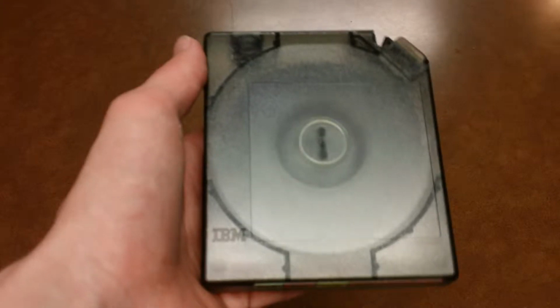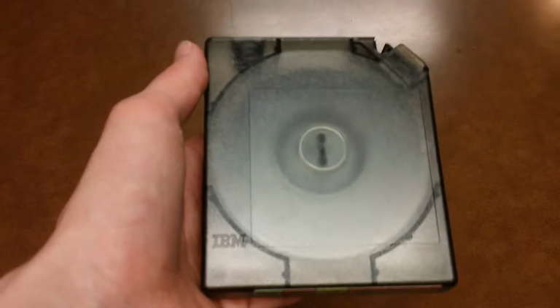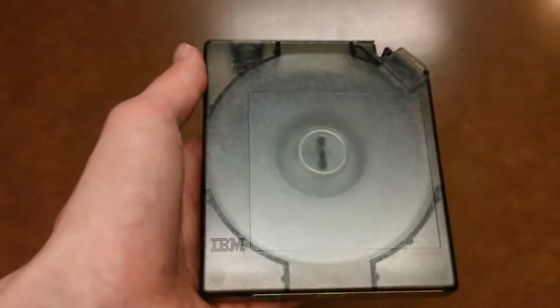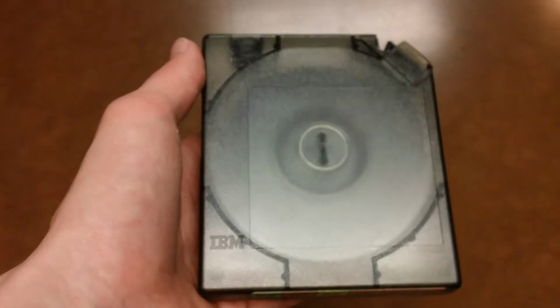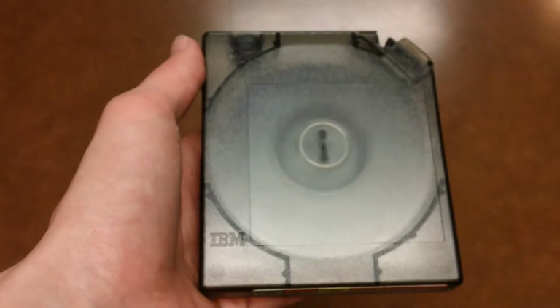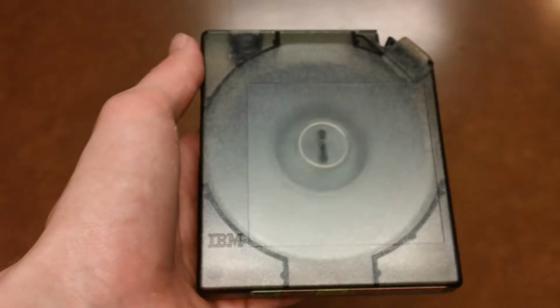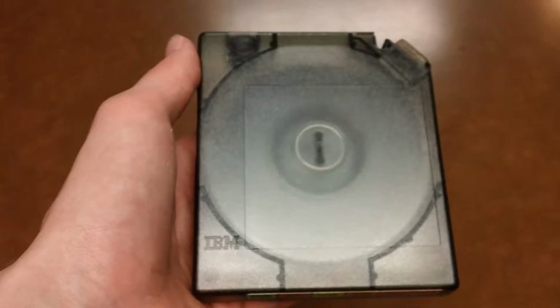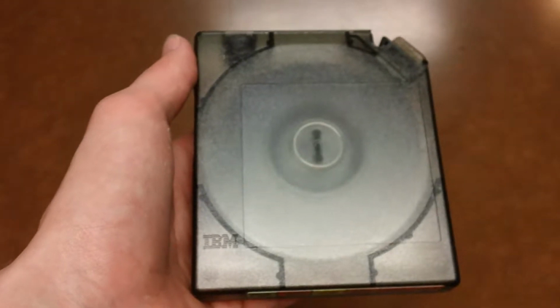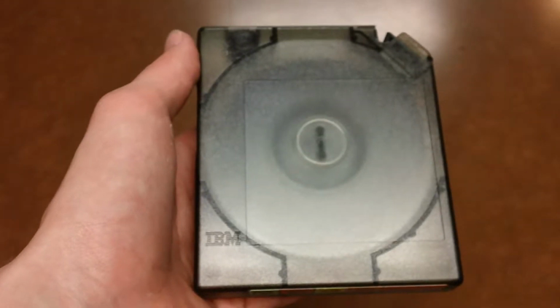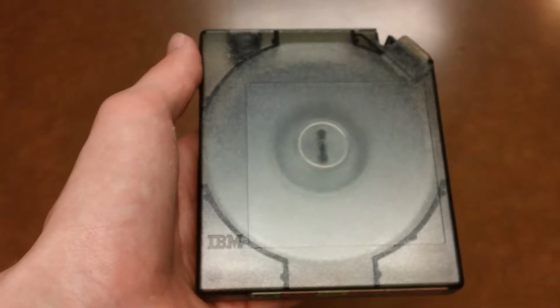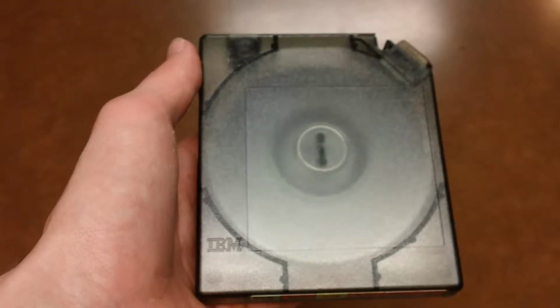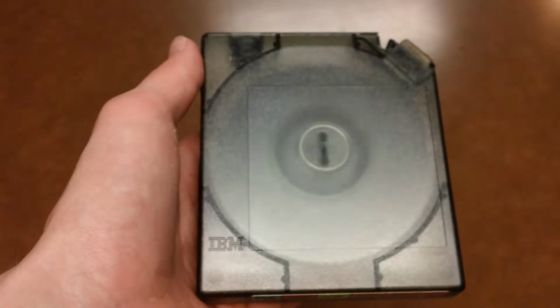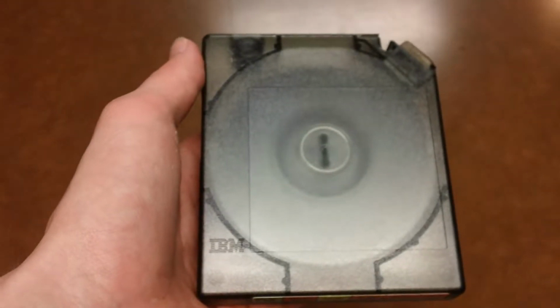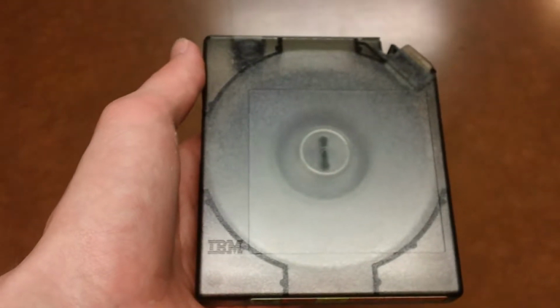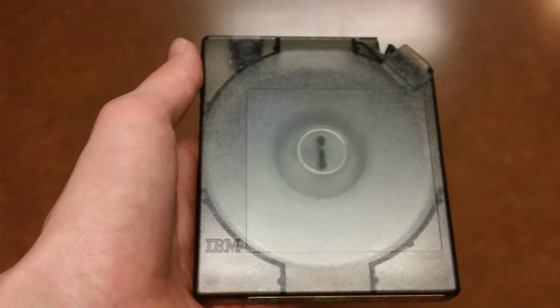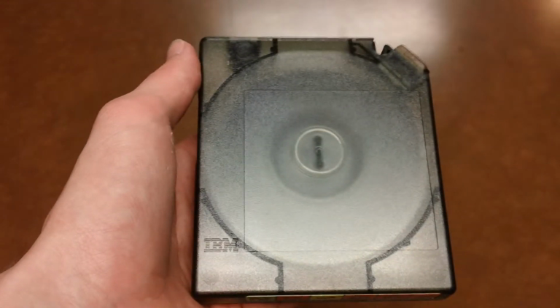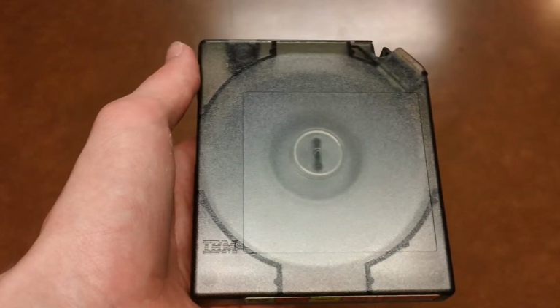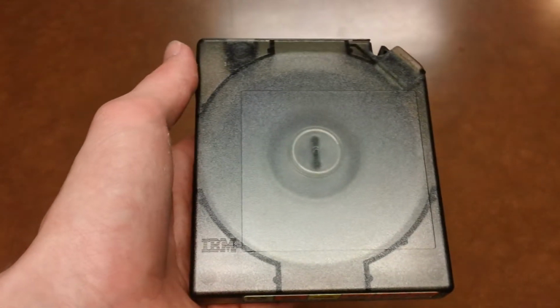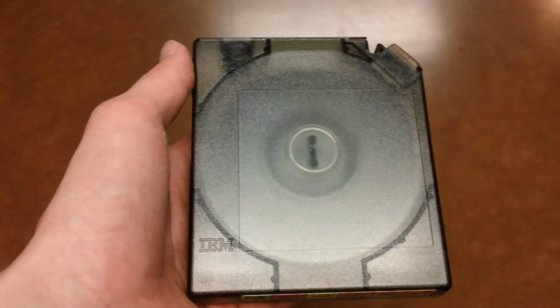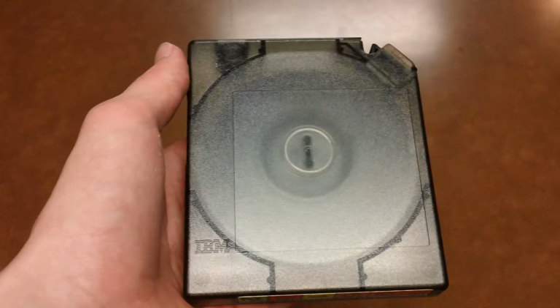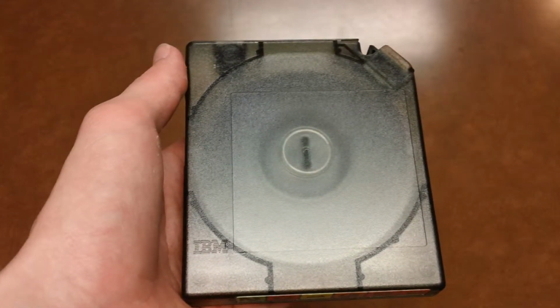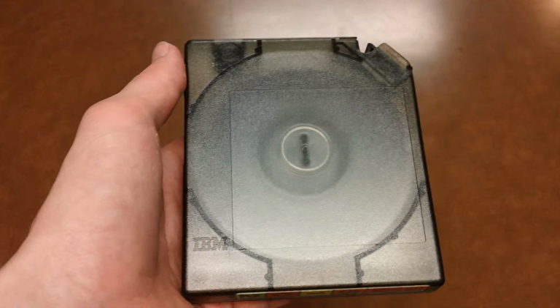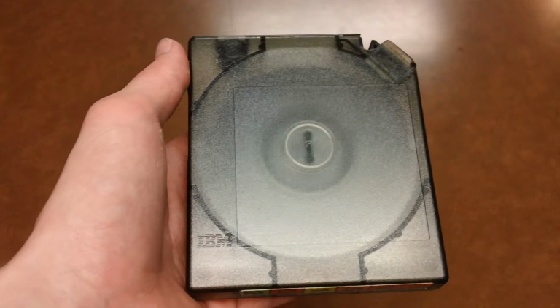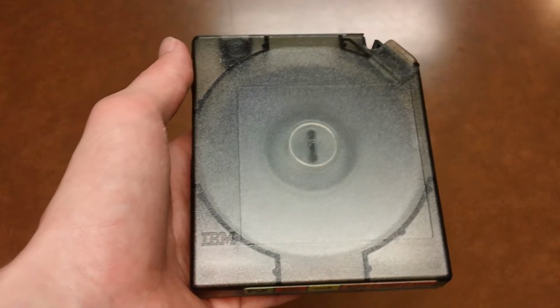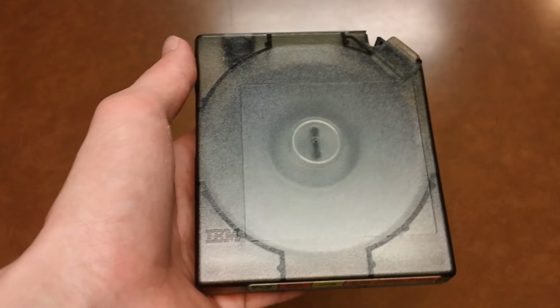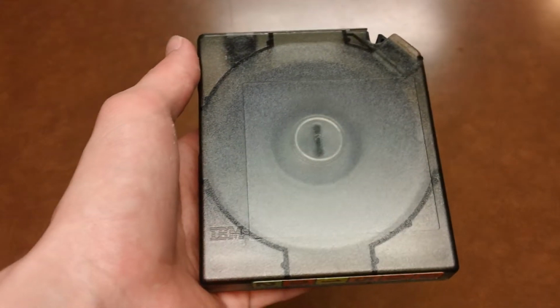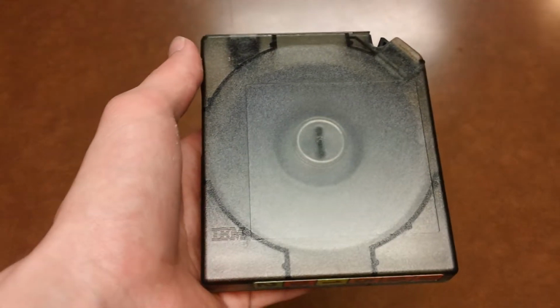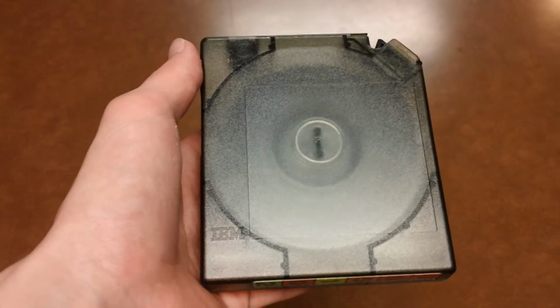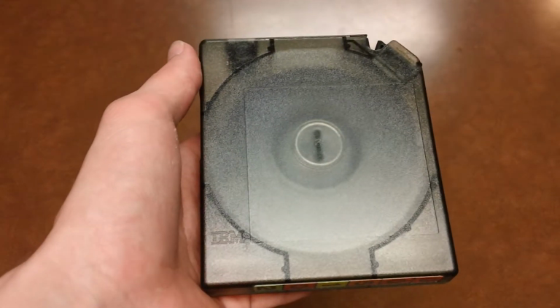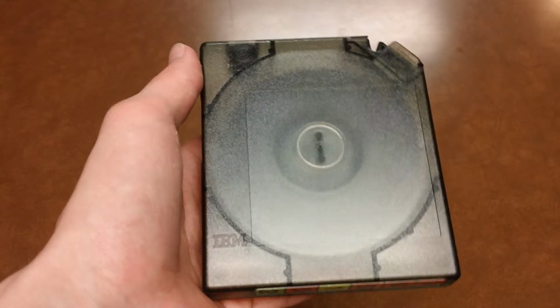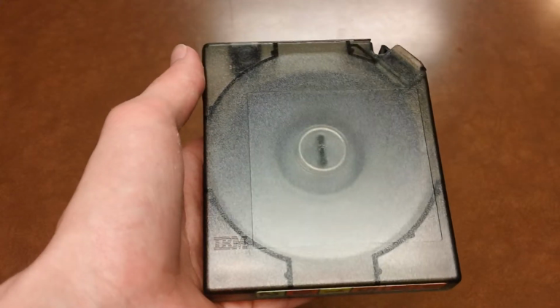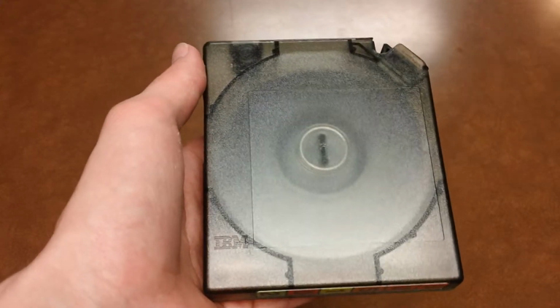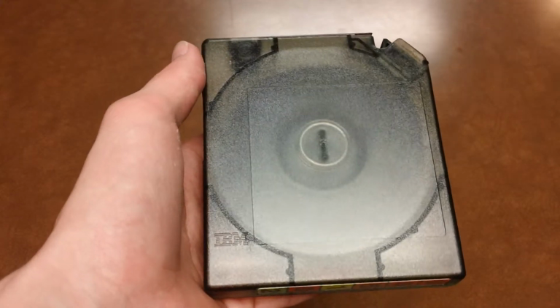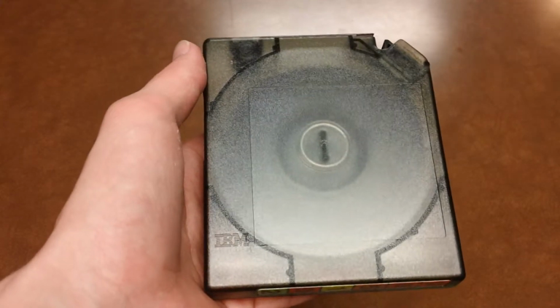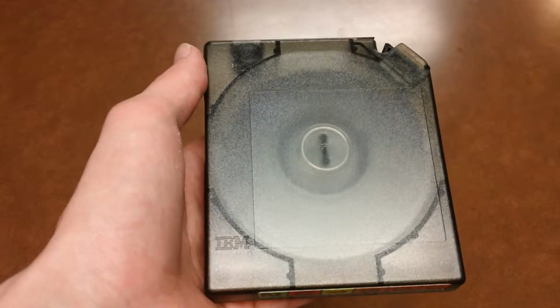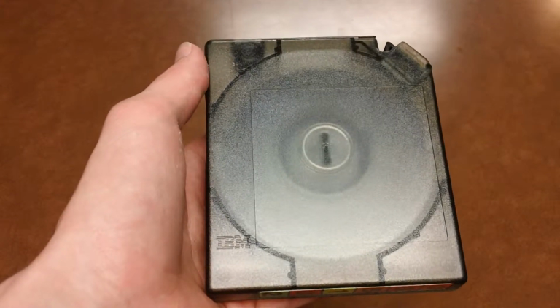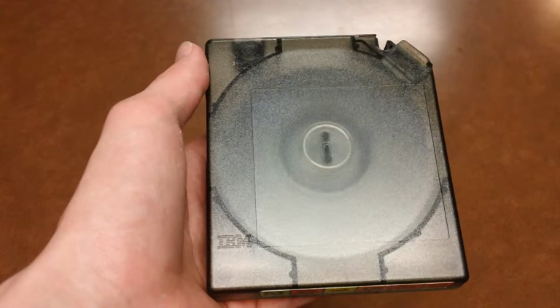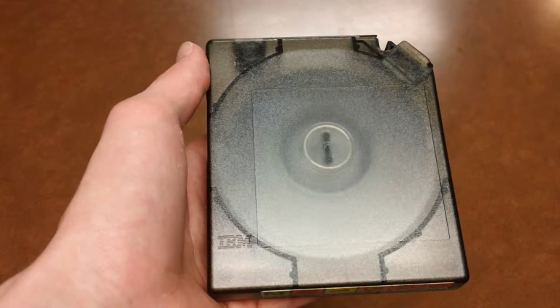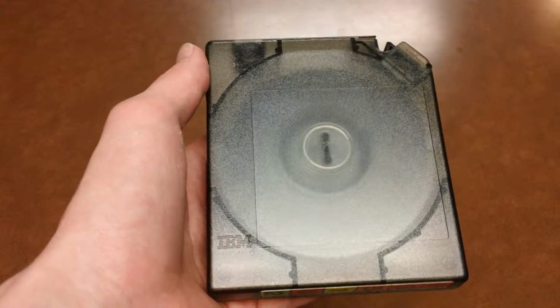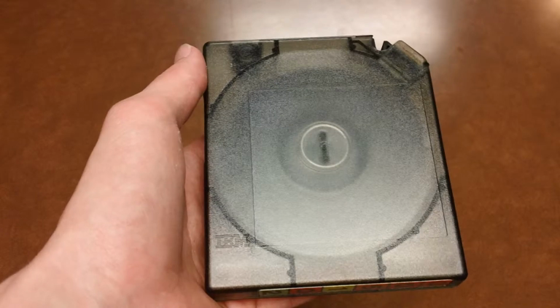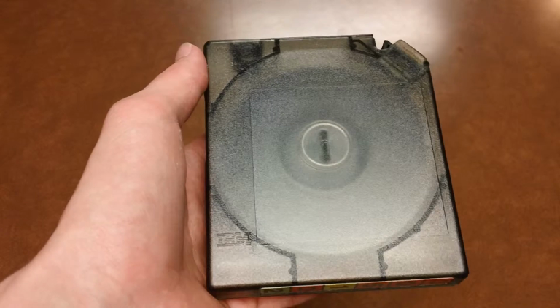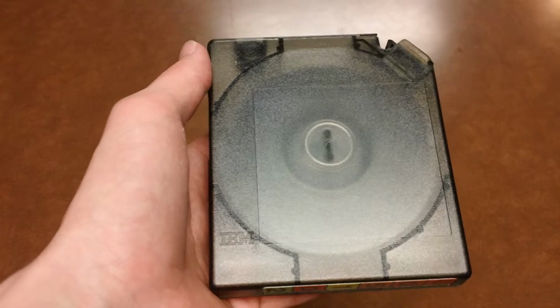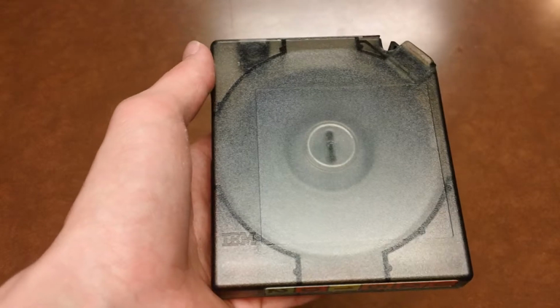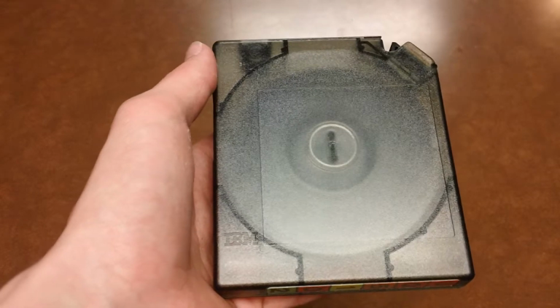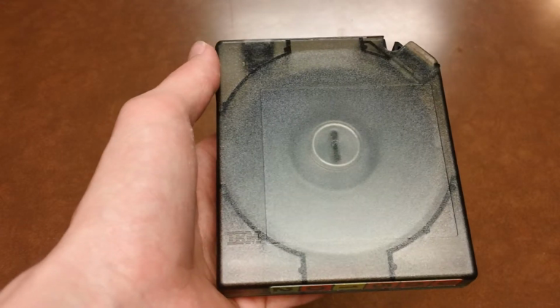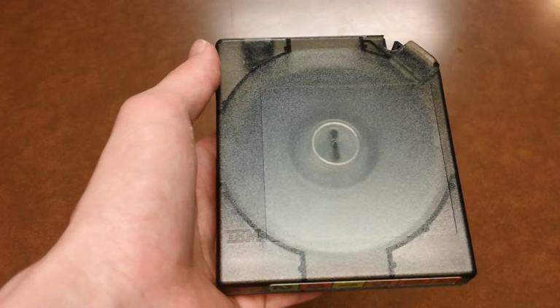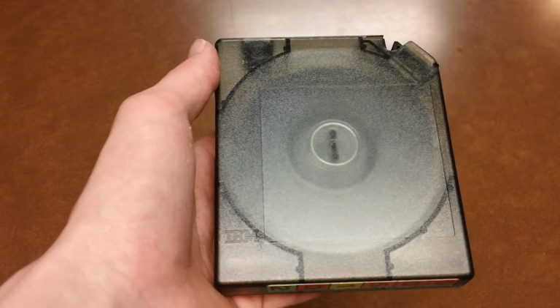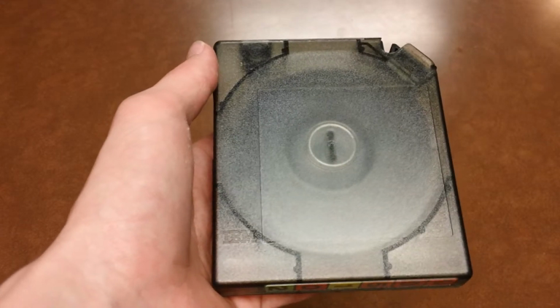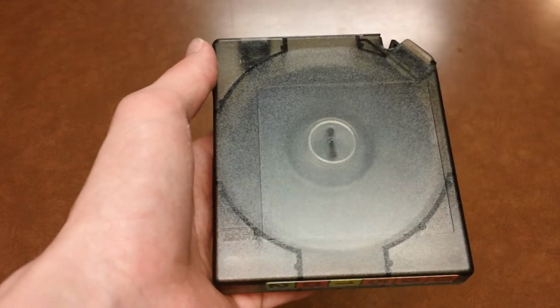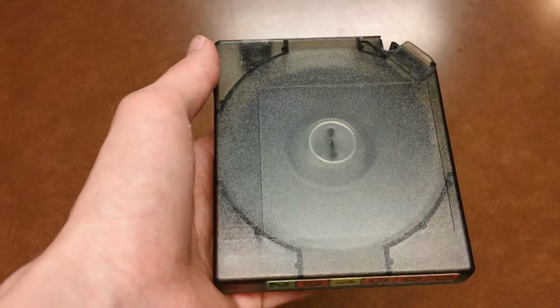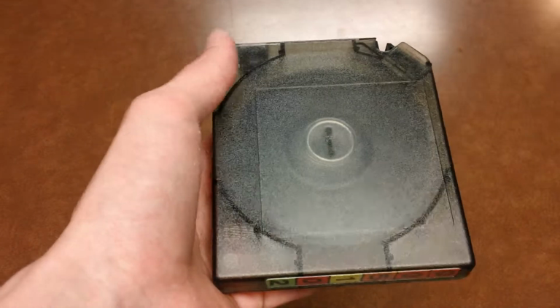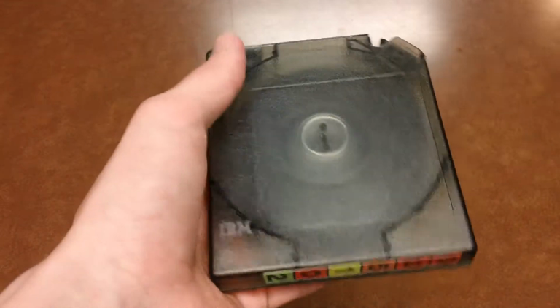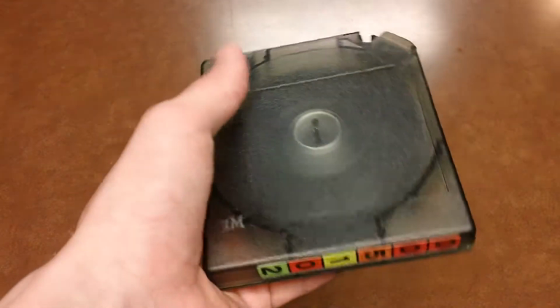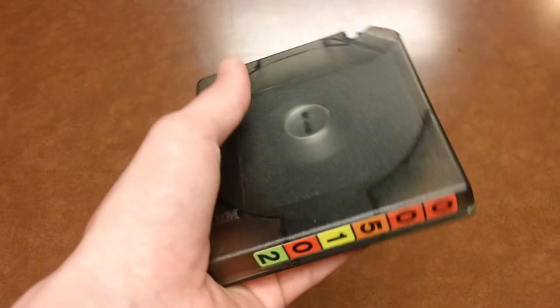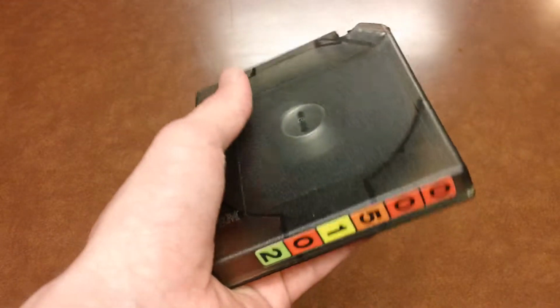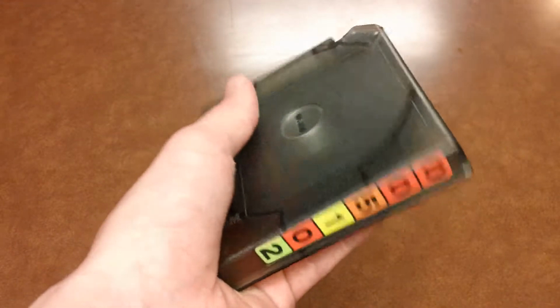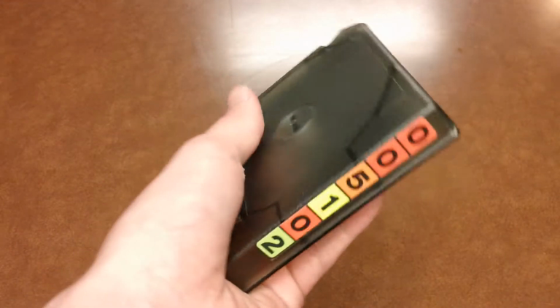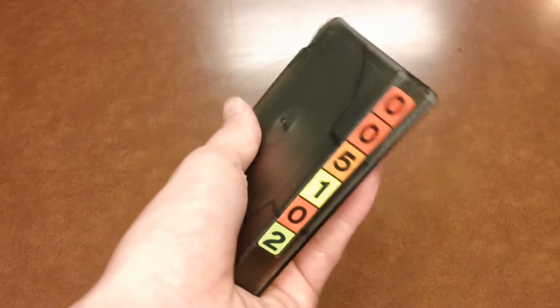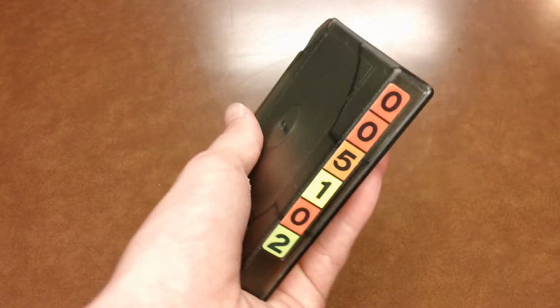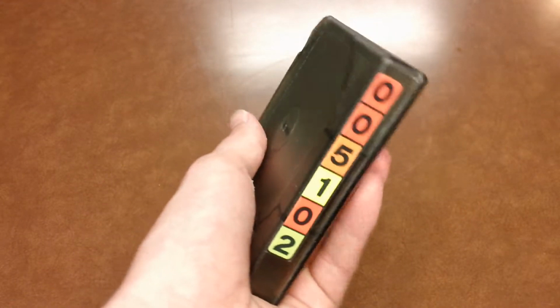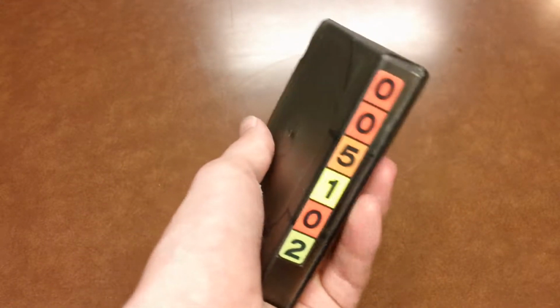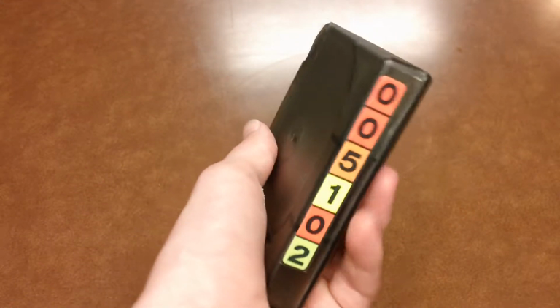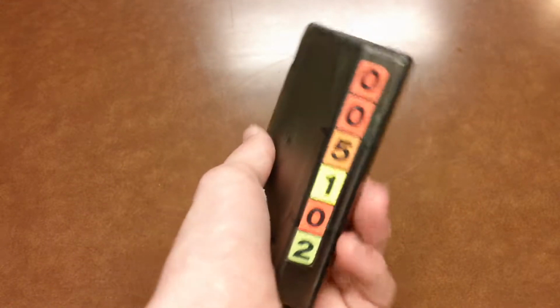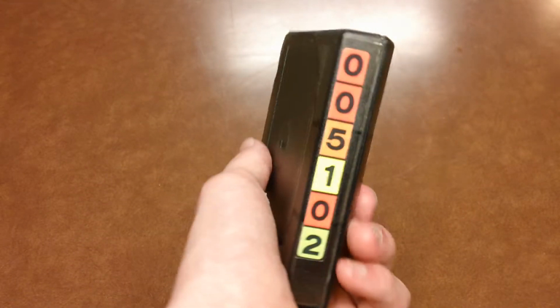Hey everybody, Speedy Tech 7 here. Holding in my hand — well, I'm not sure what I was hoping someone could tell me.